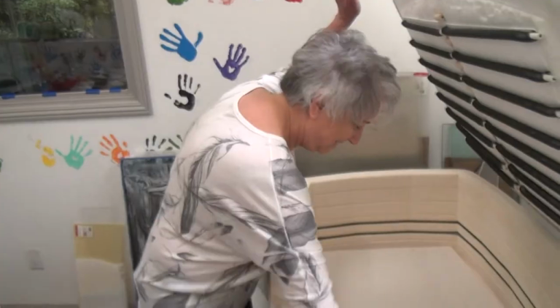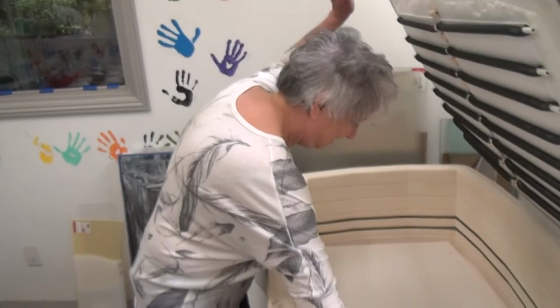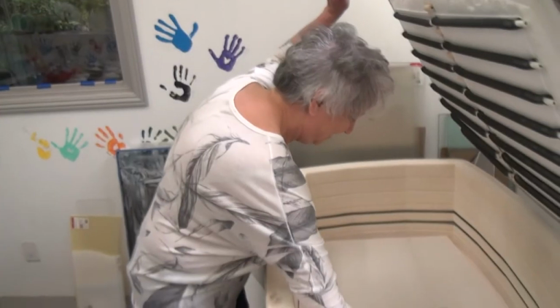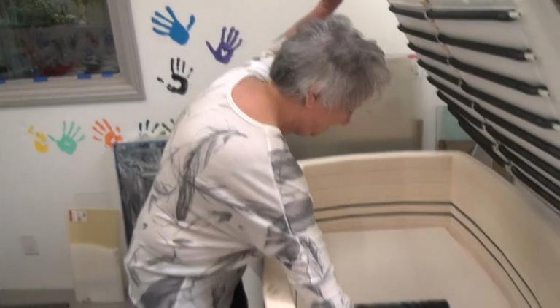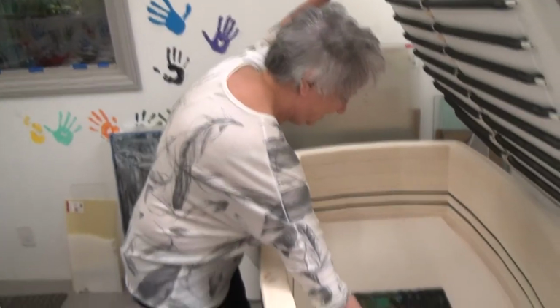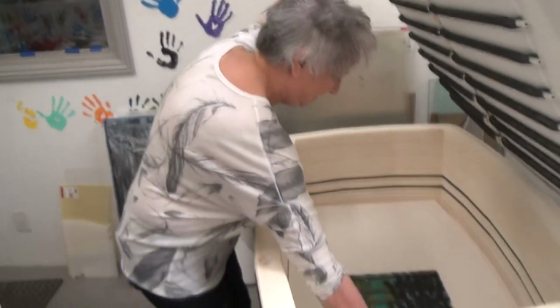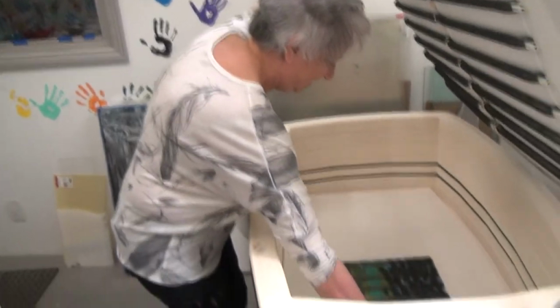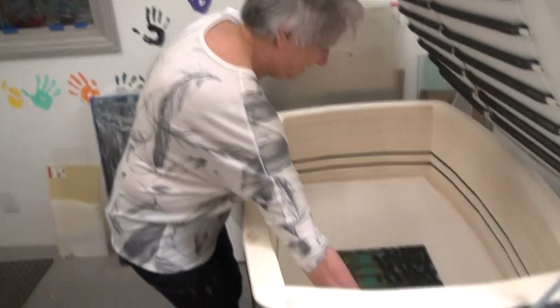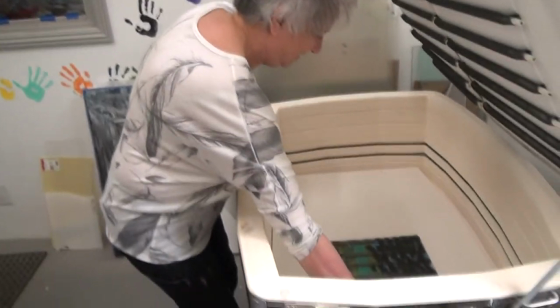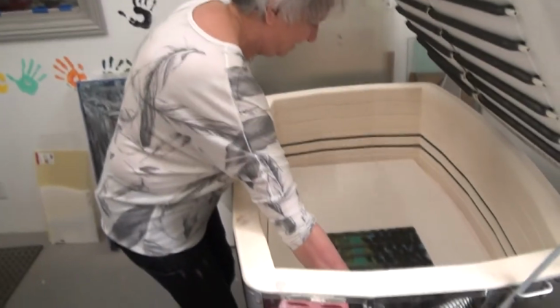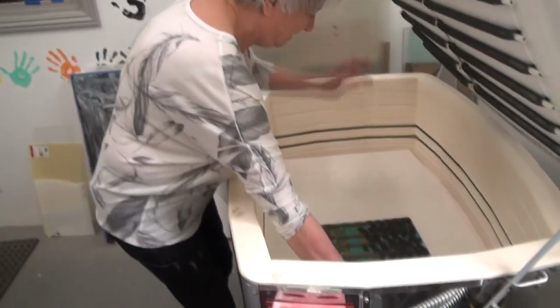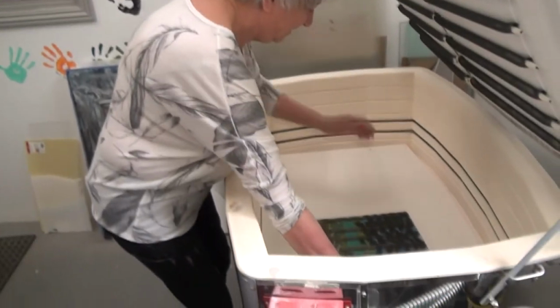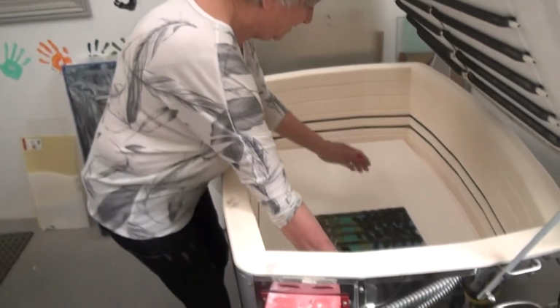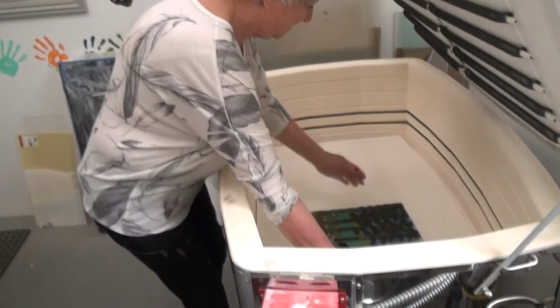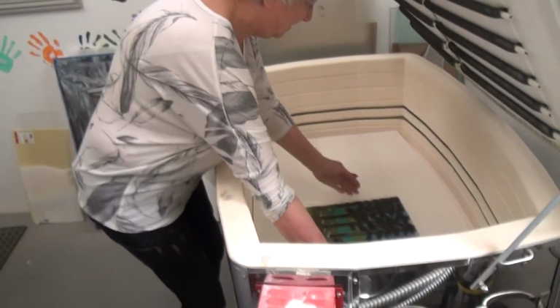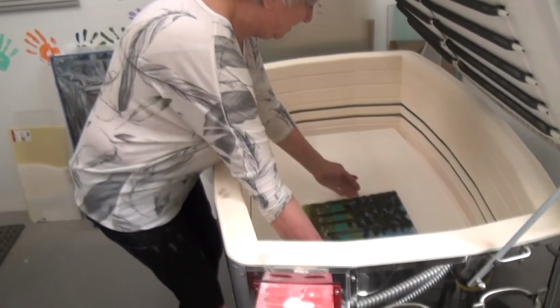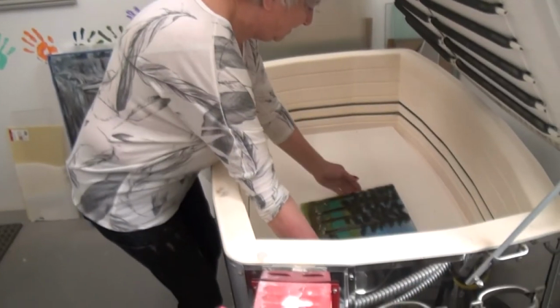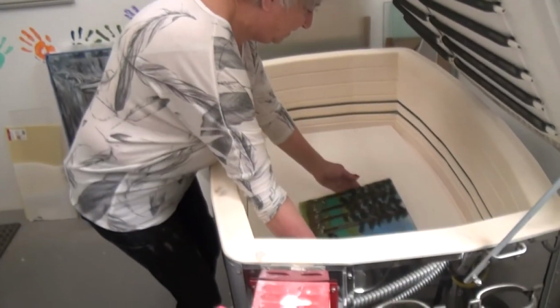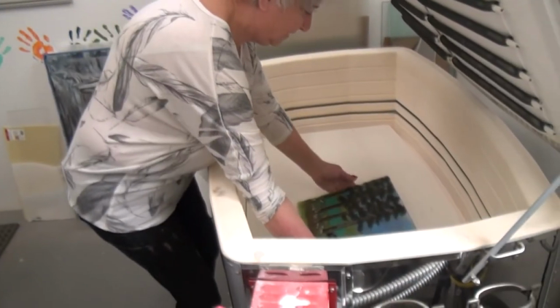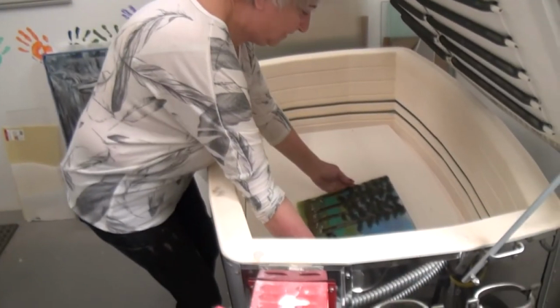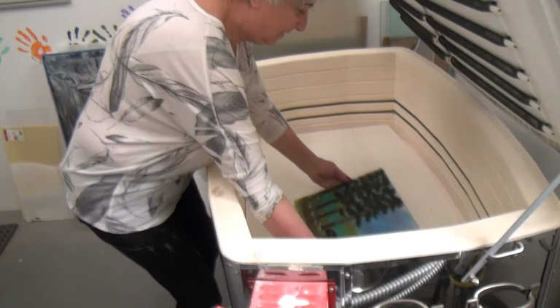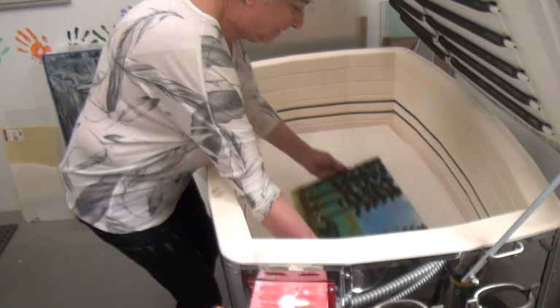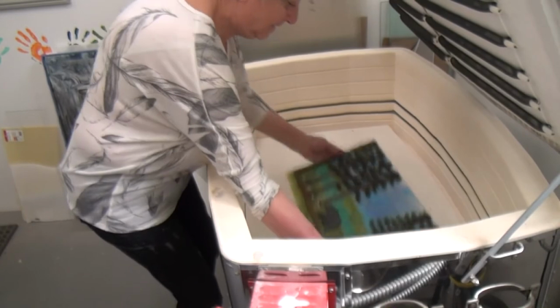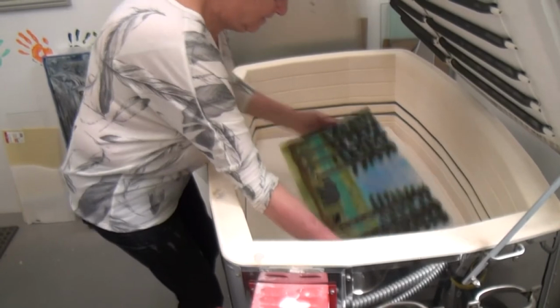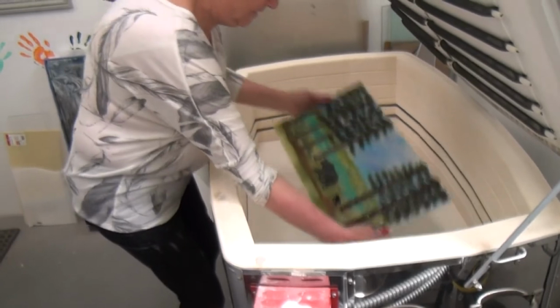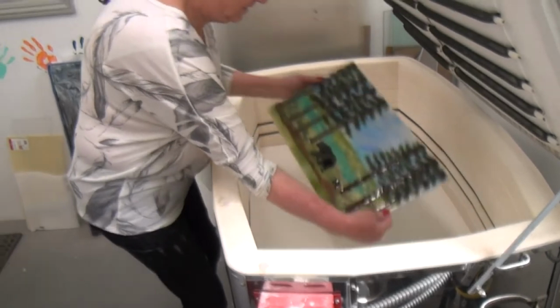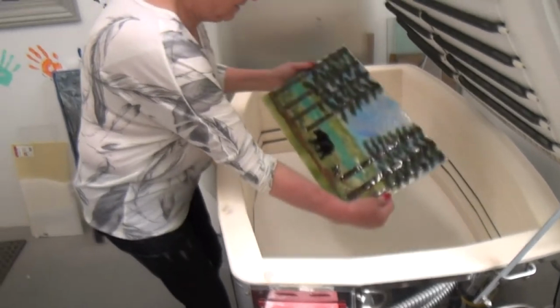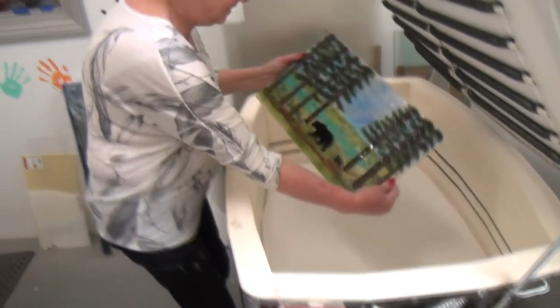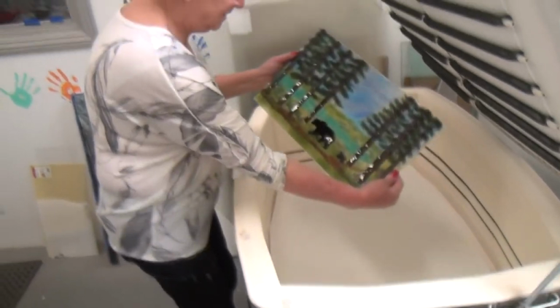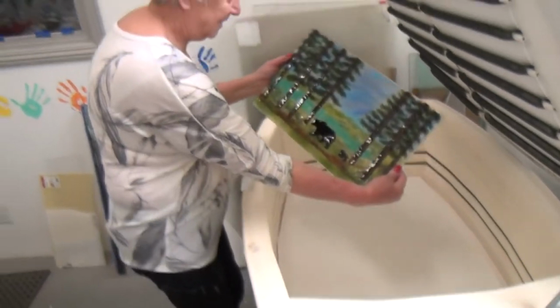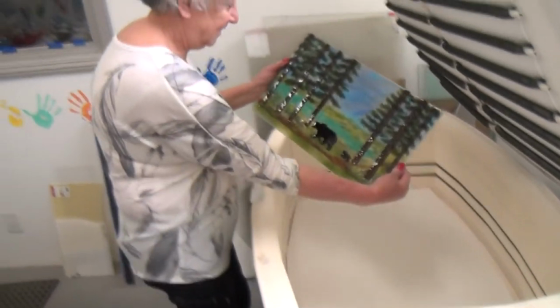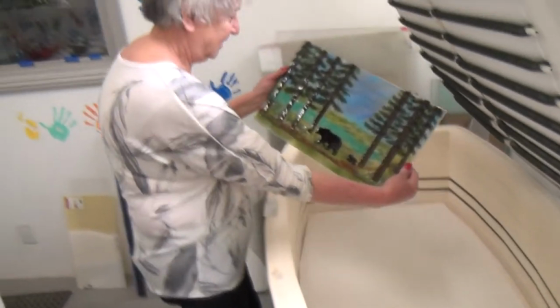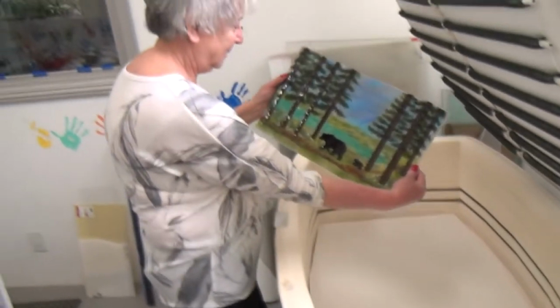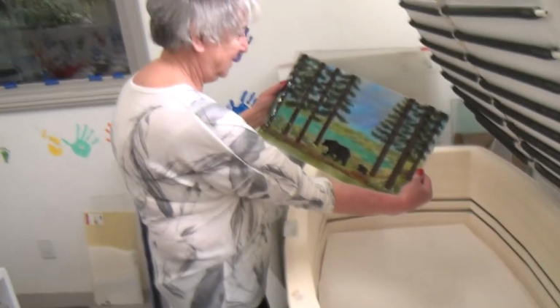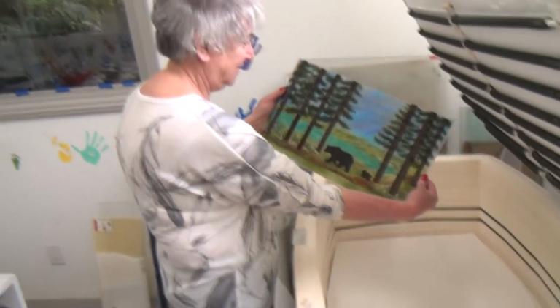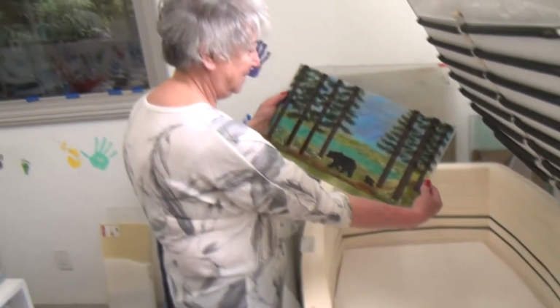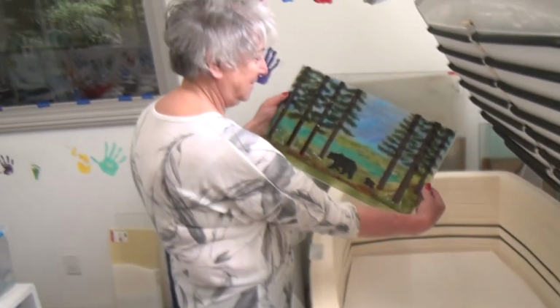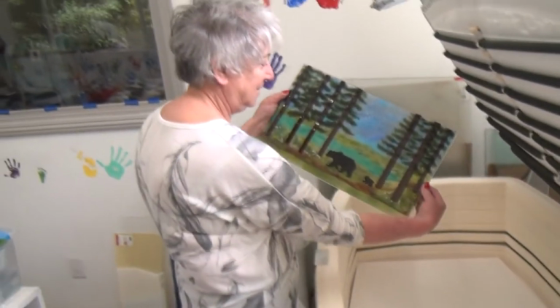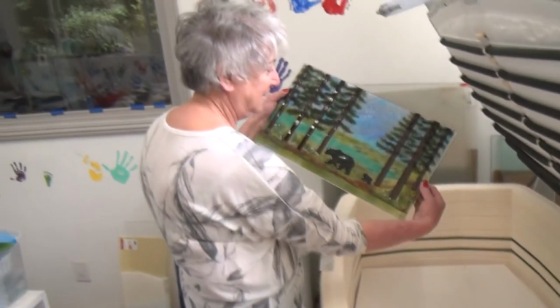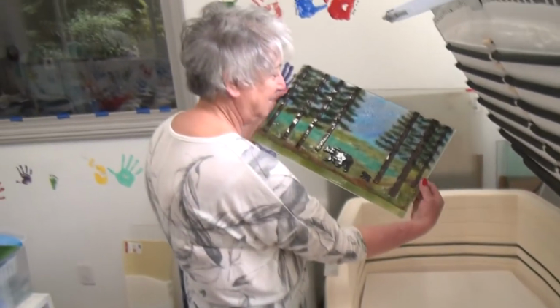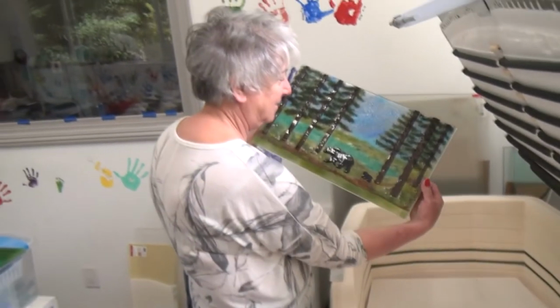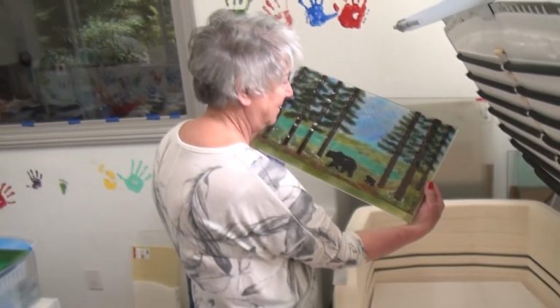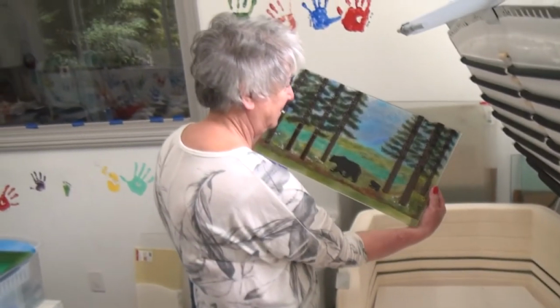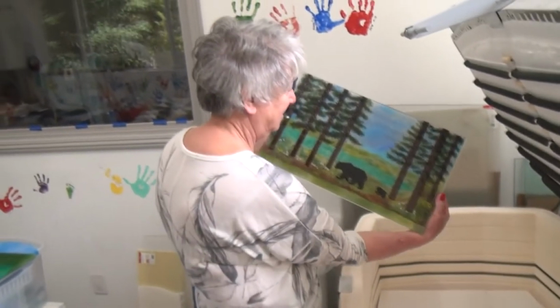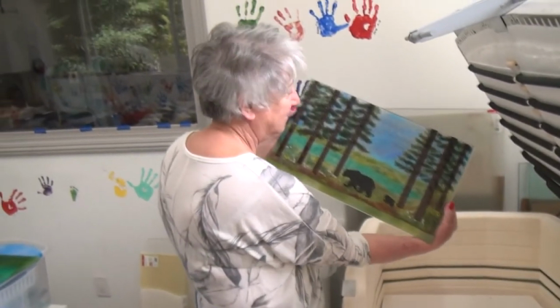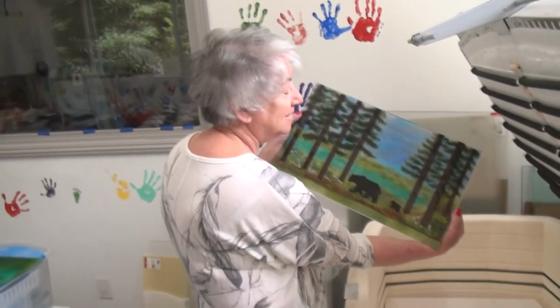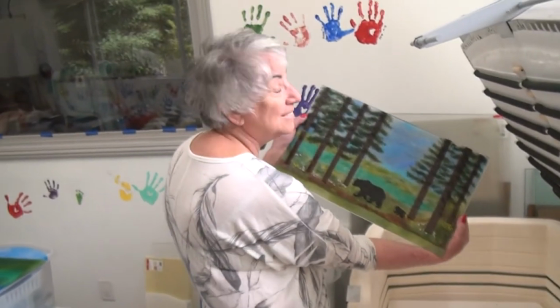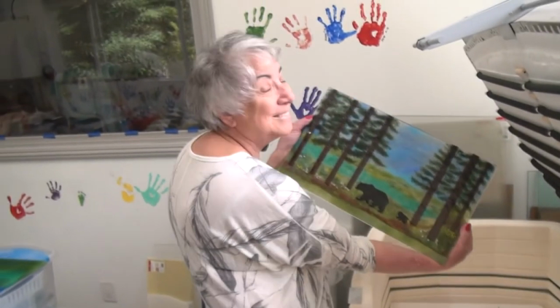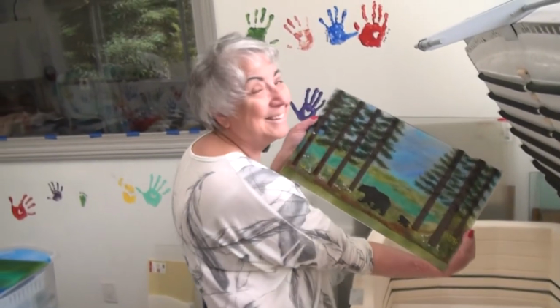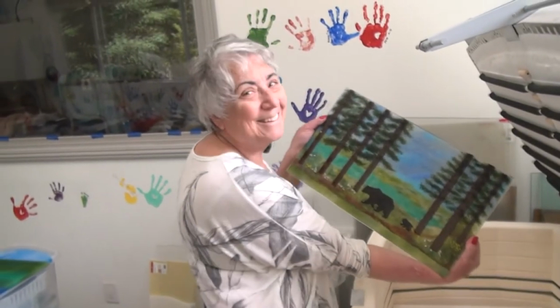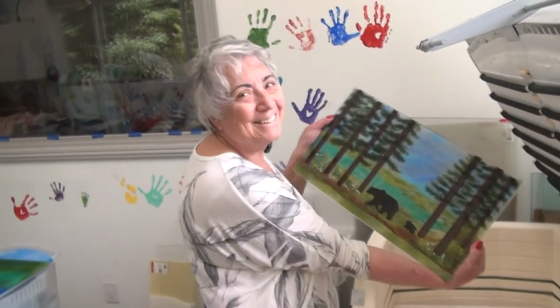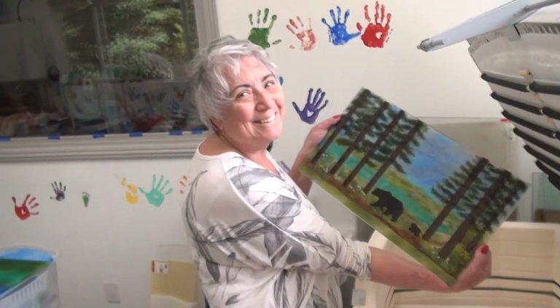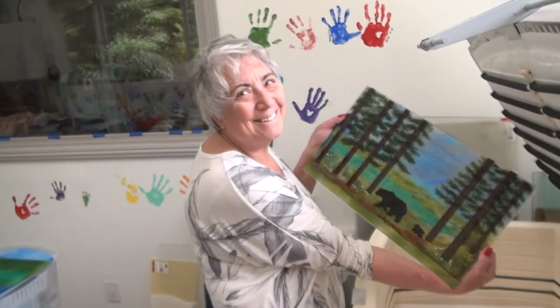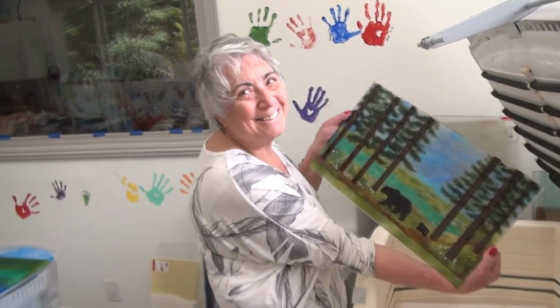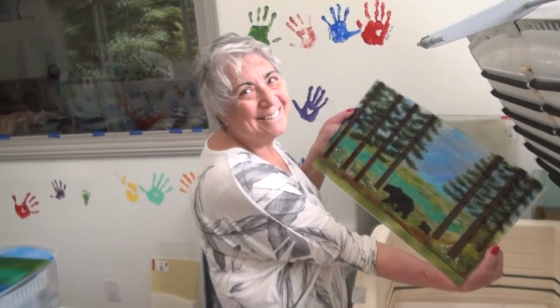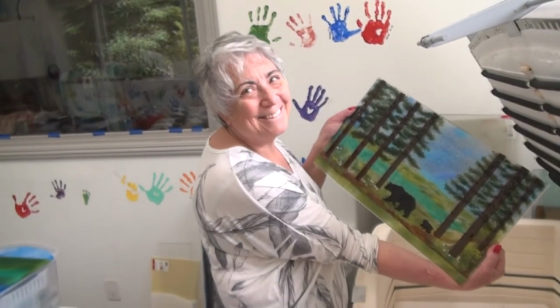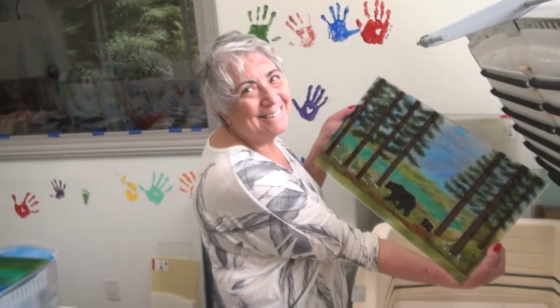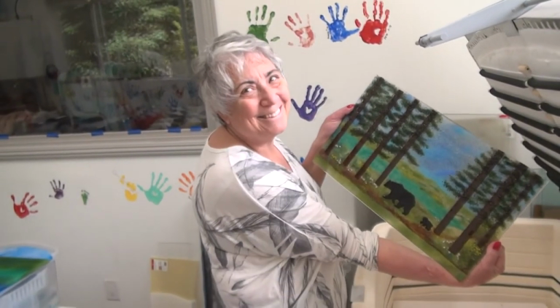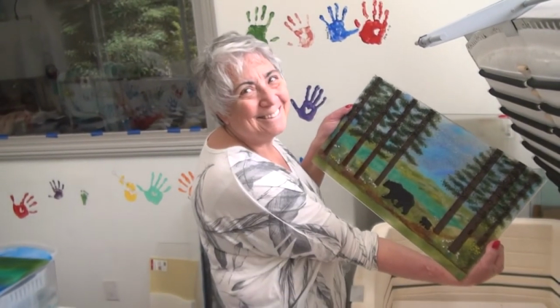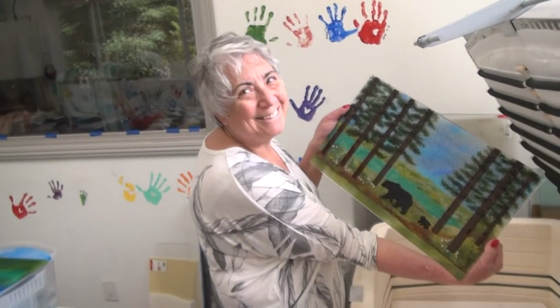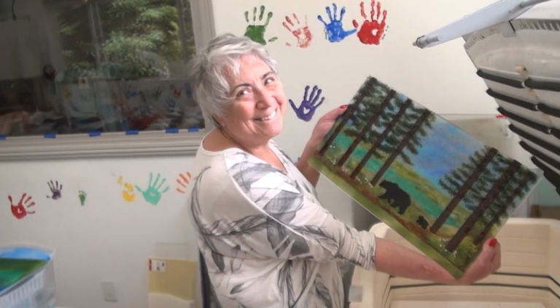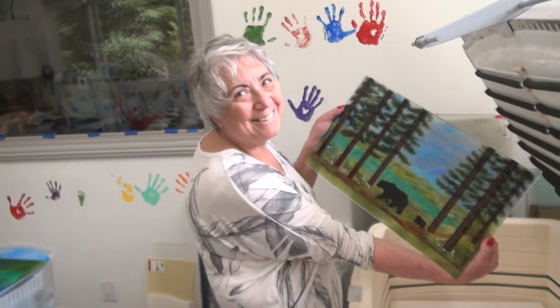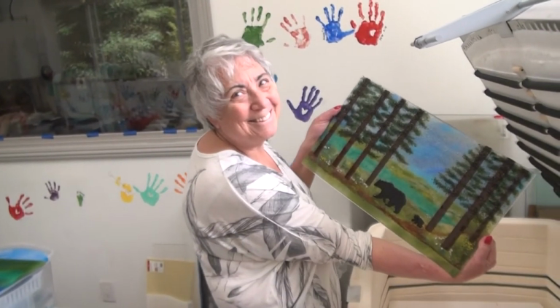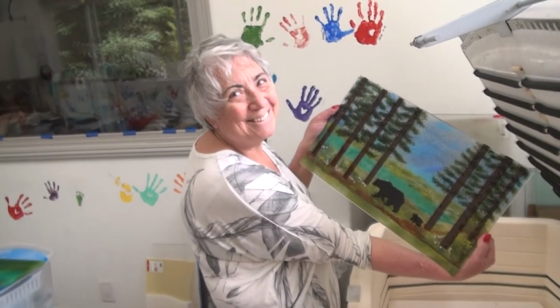I often continue to repeat this process until I open the kiln and my creation puts a smile on my face.